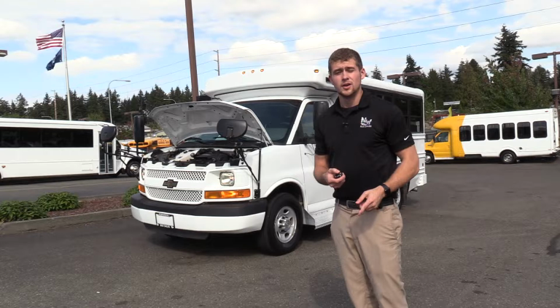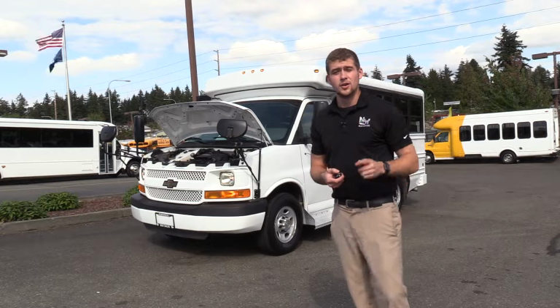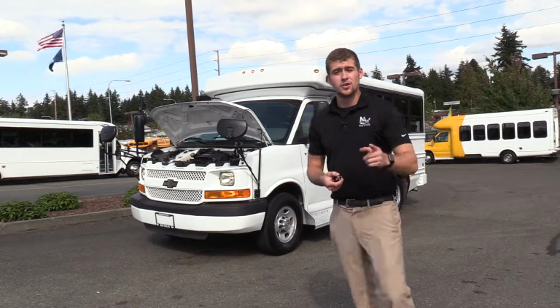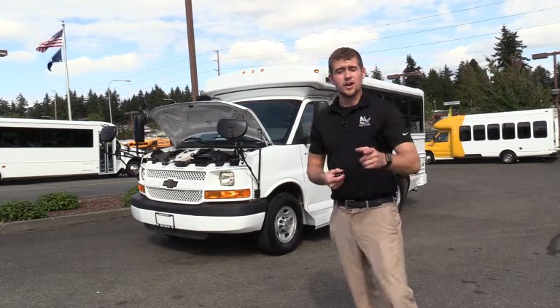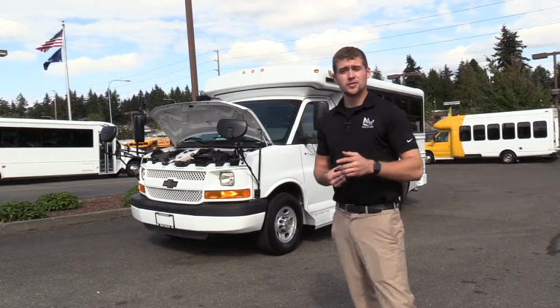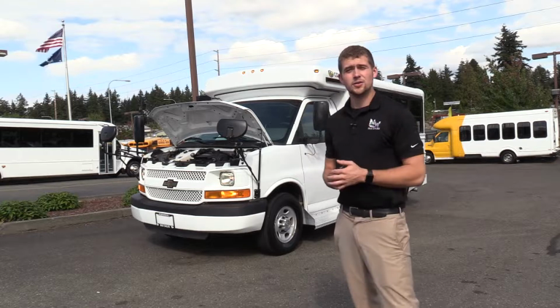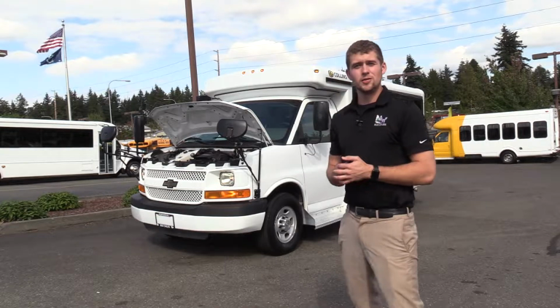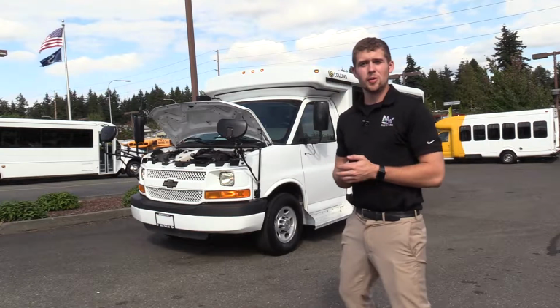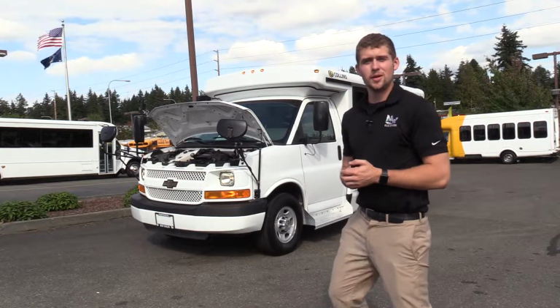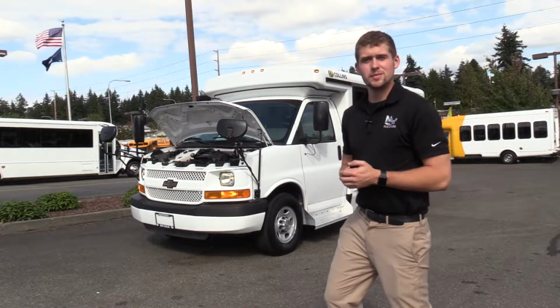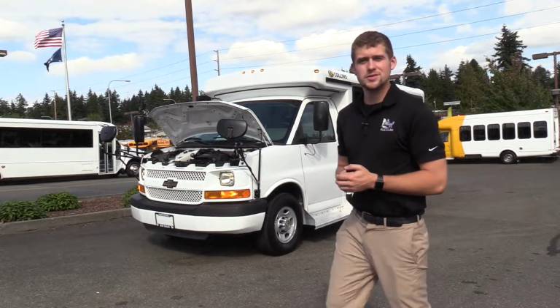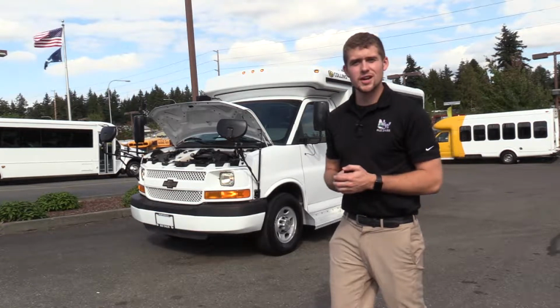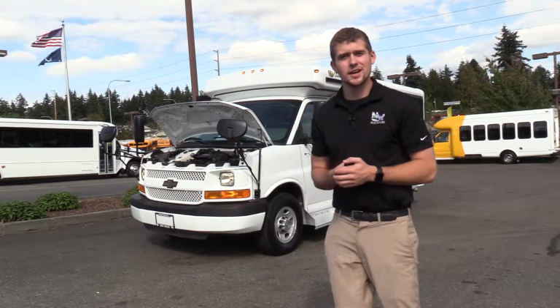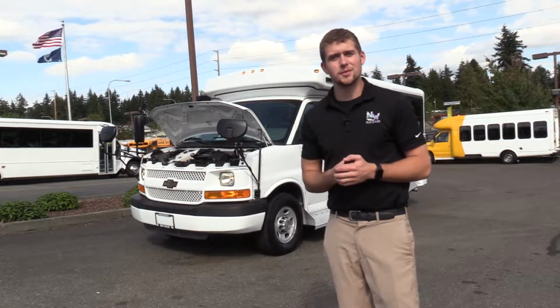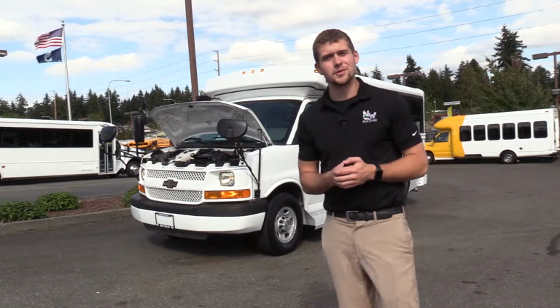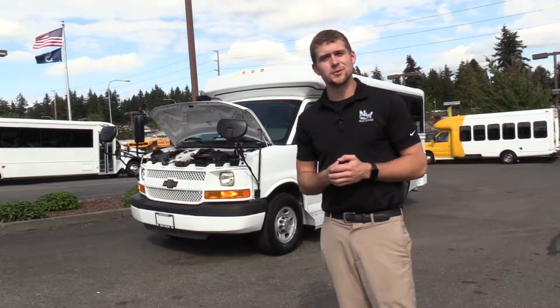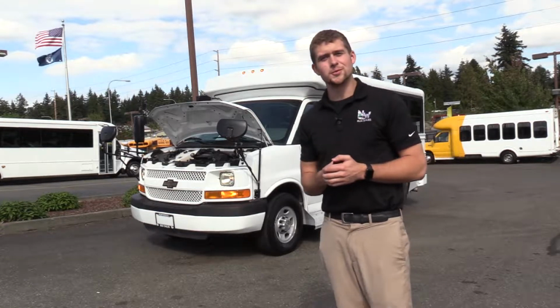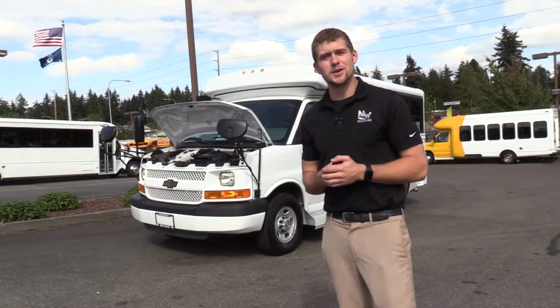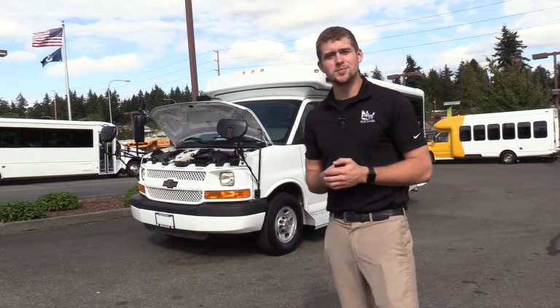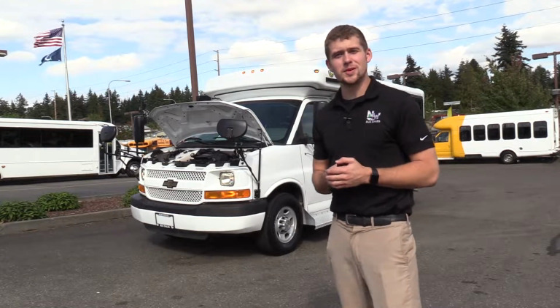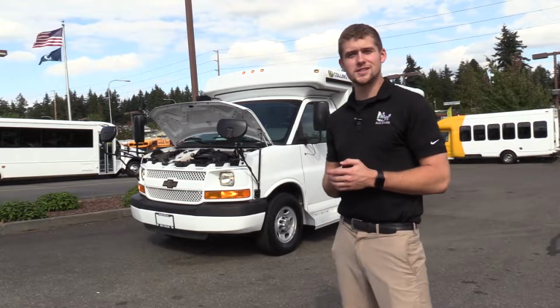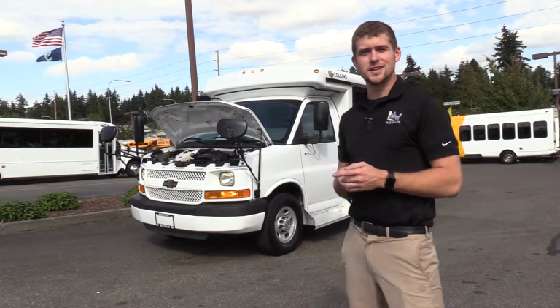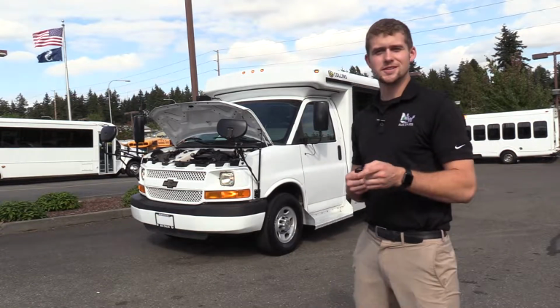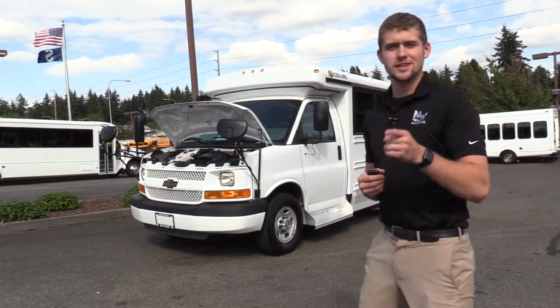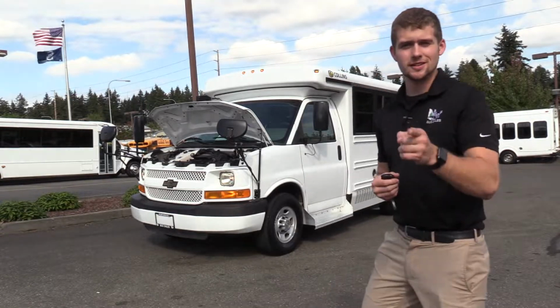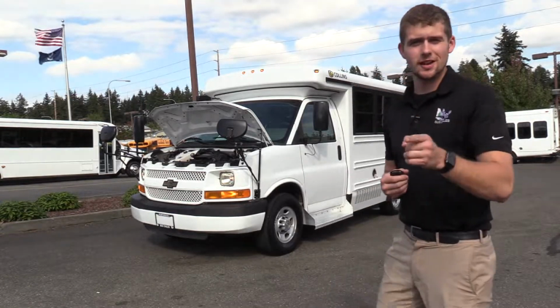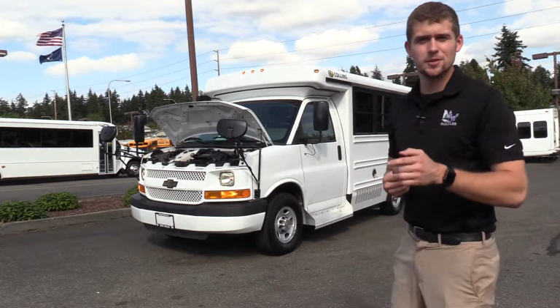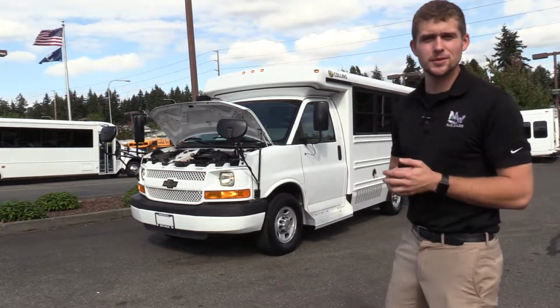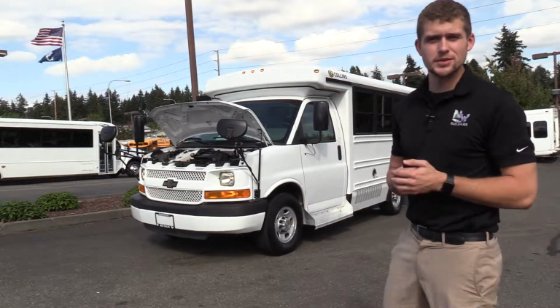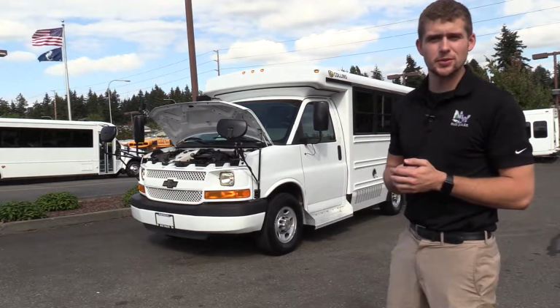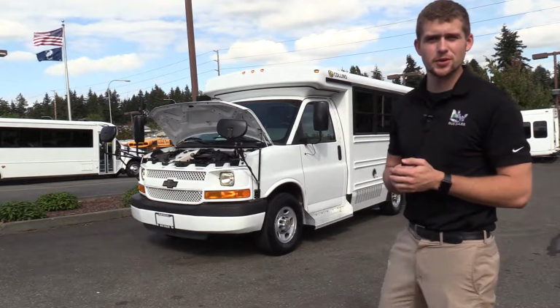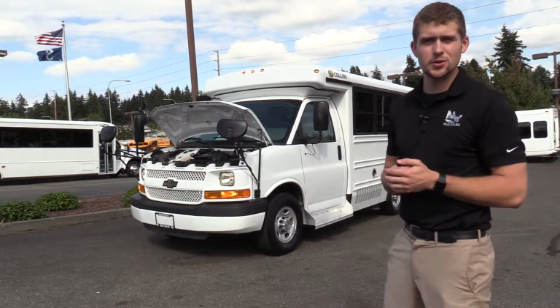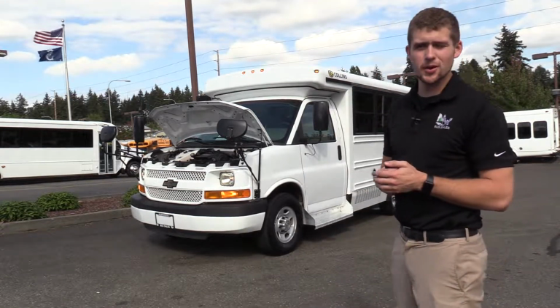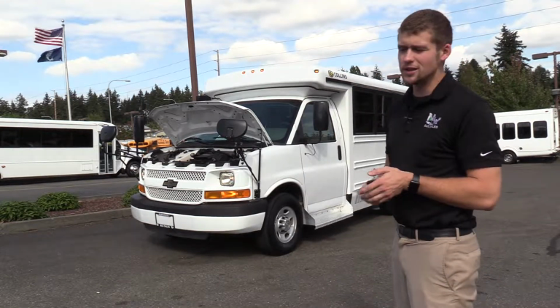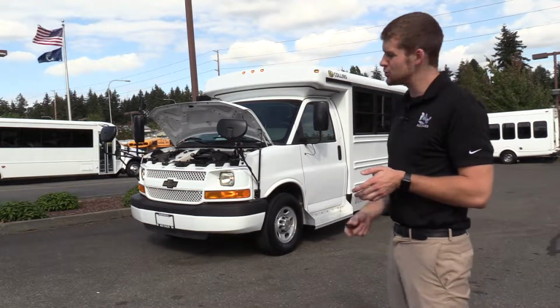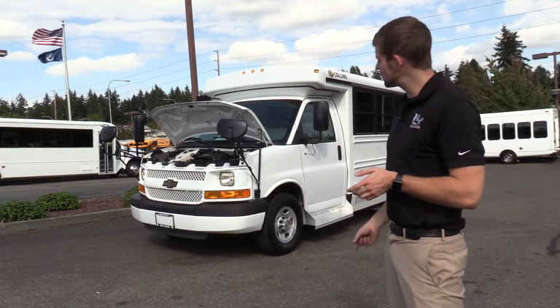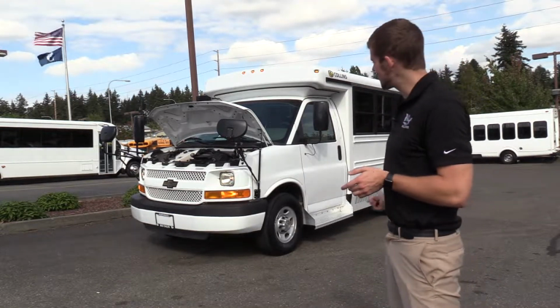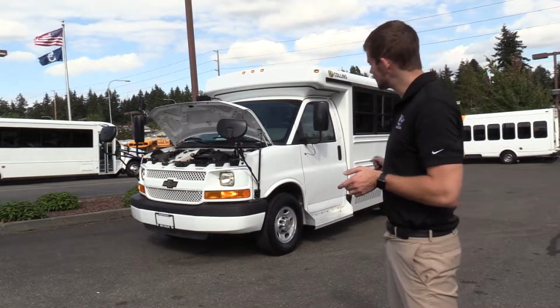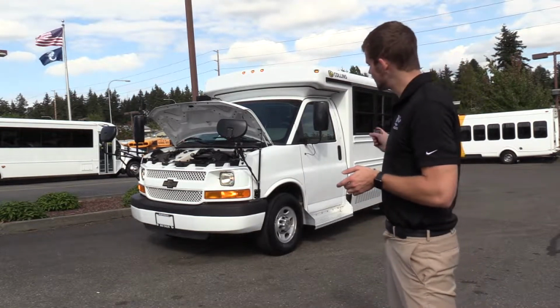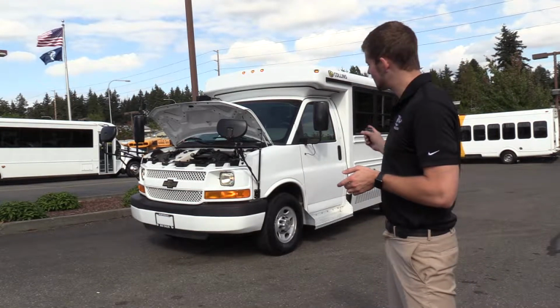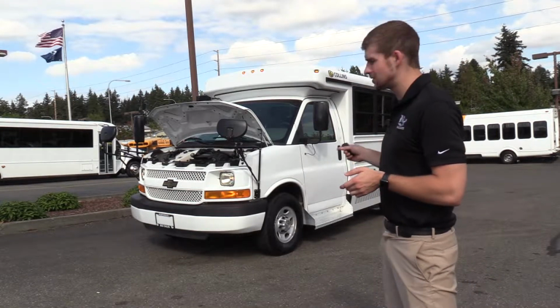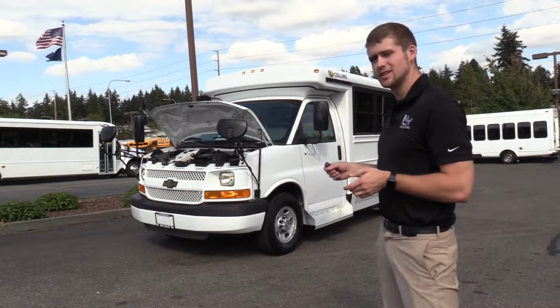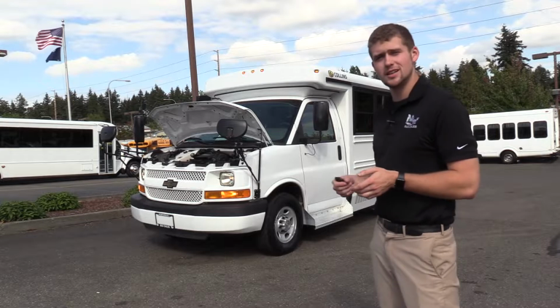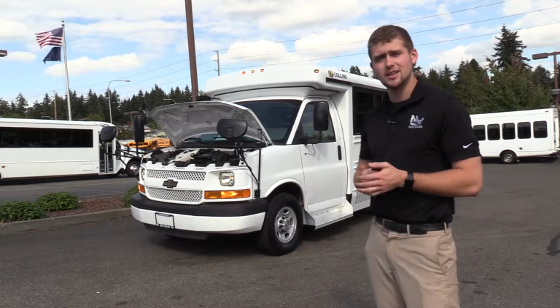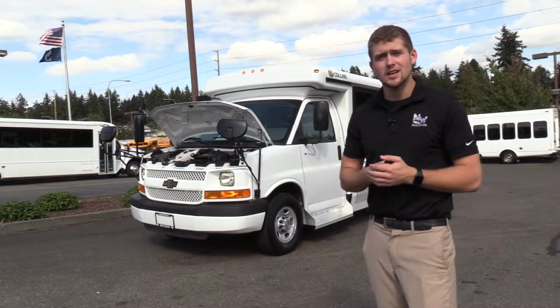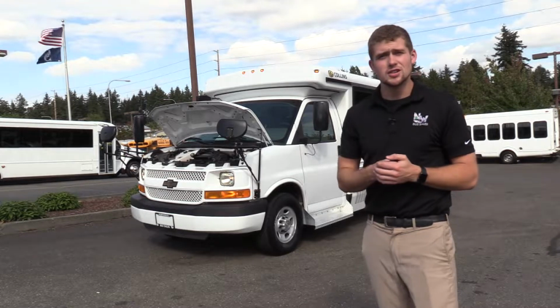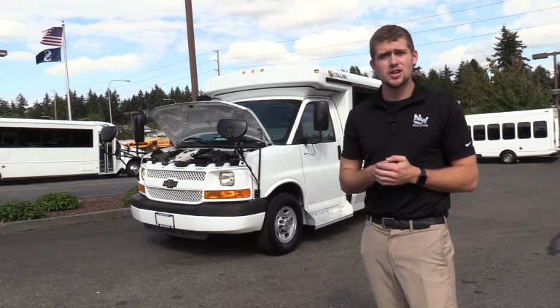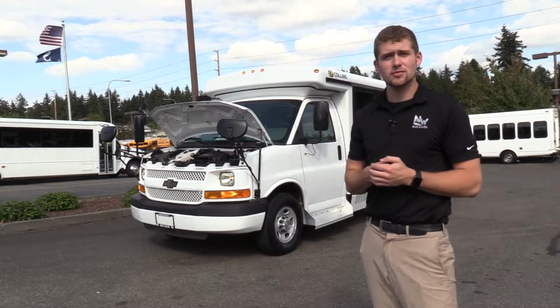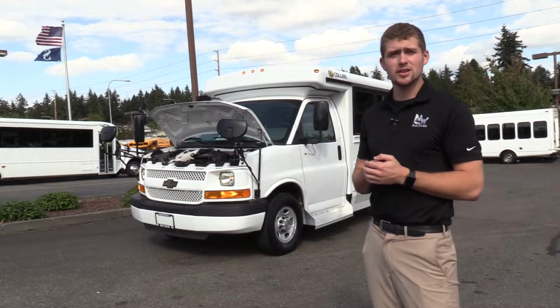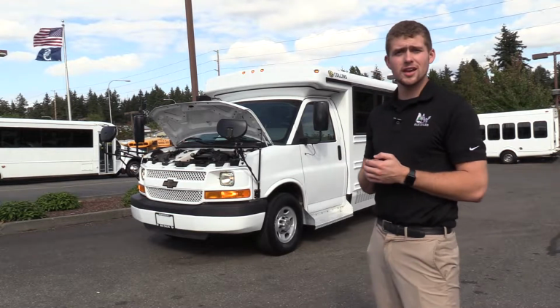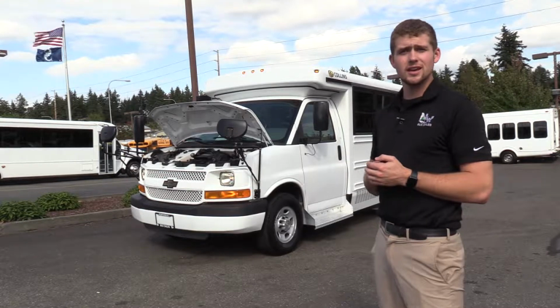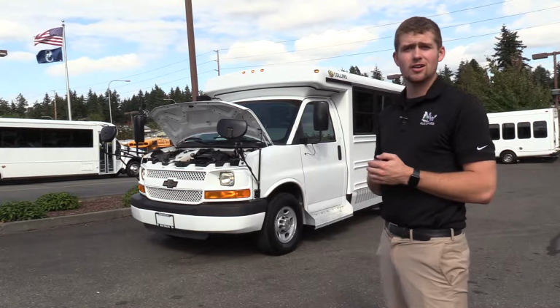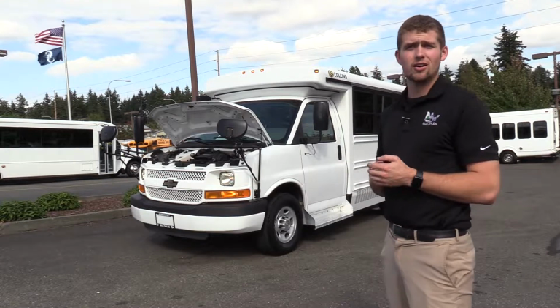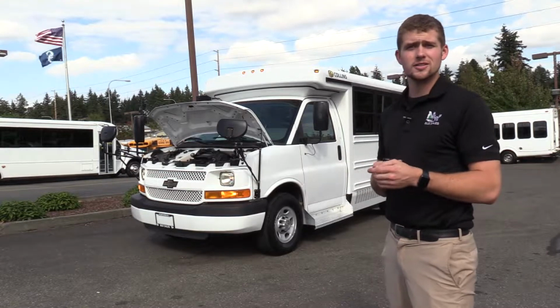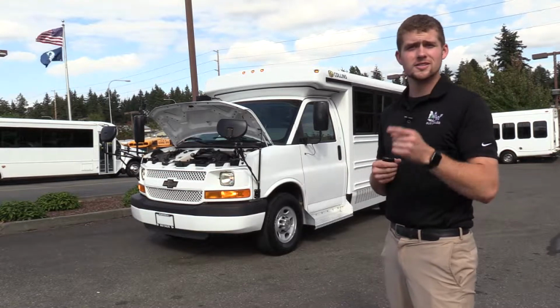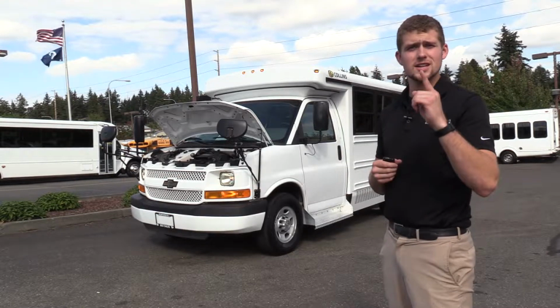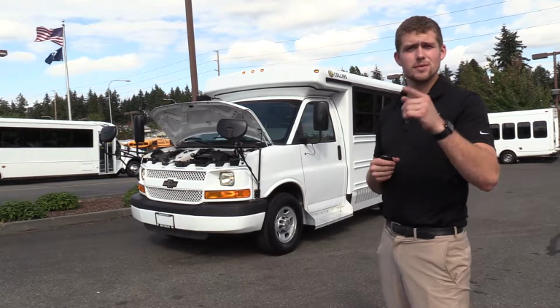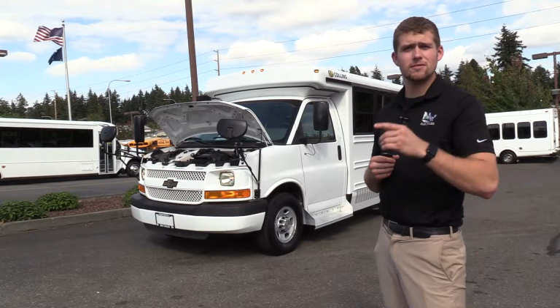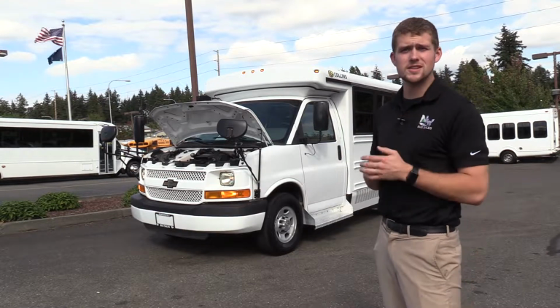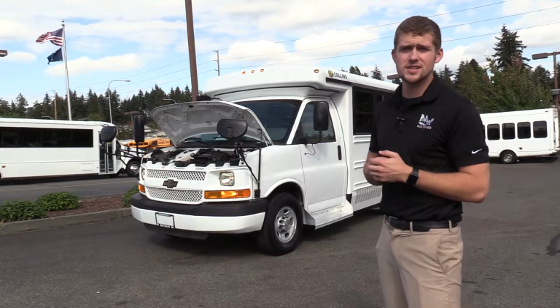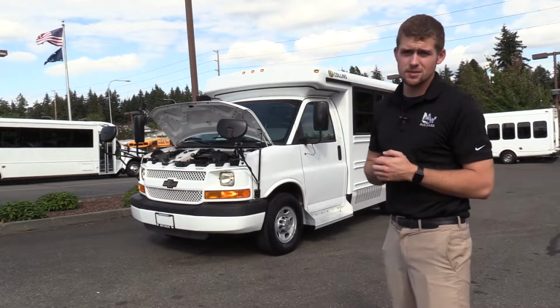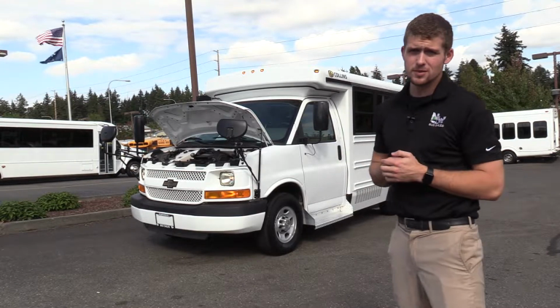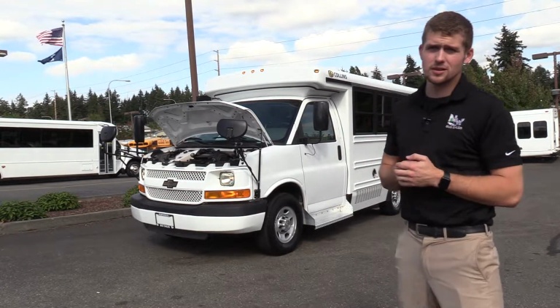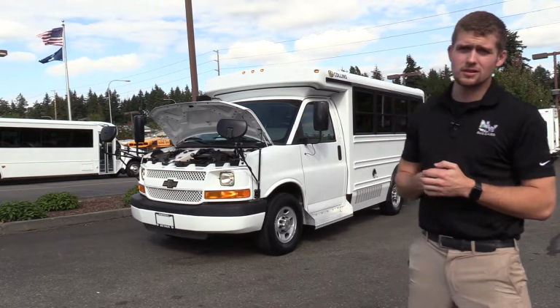Good afternoon everyone, my name is Jack and I'm at Northwest Bus Sales. Today I'm going to be showing you a 2013 Chevrolet Collins MFSA-B.